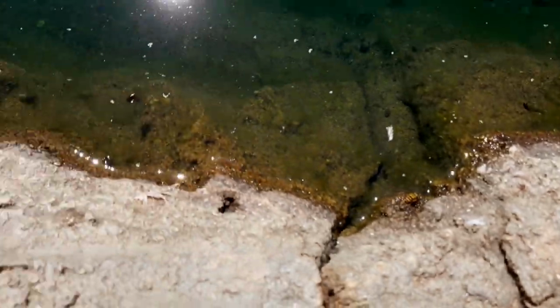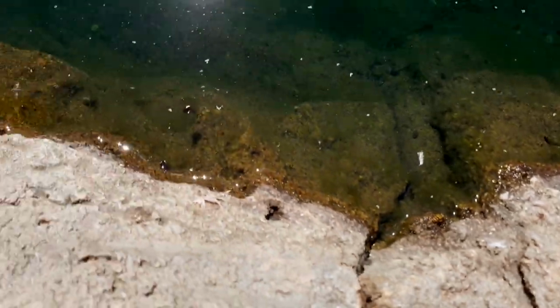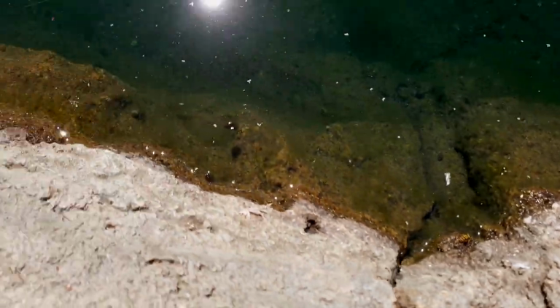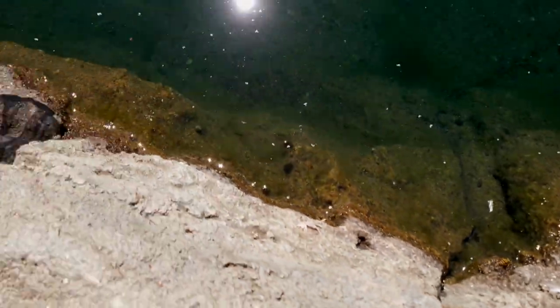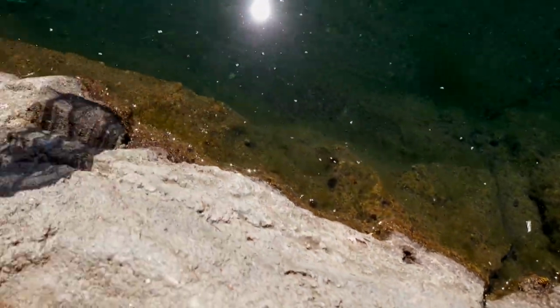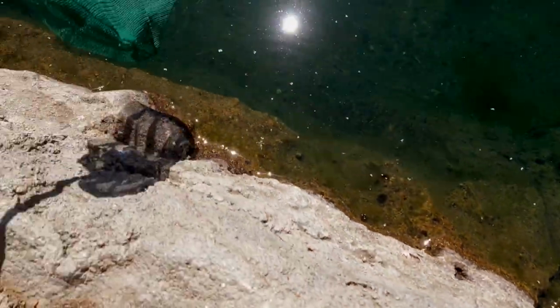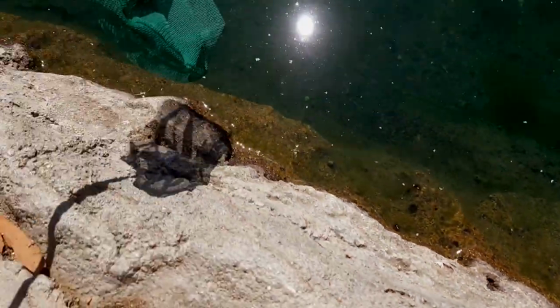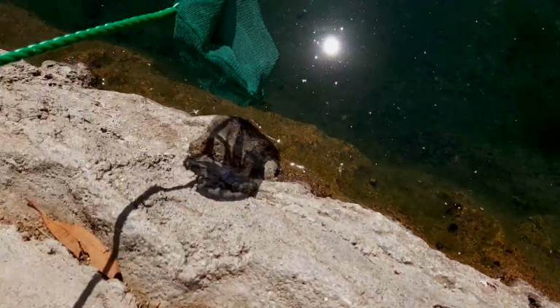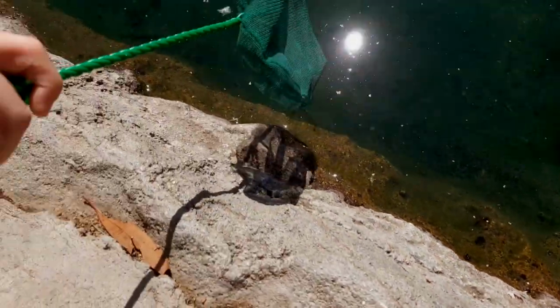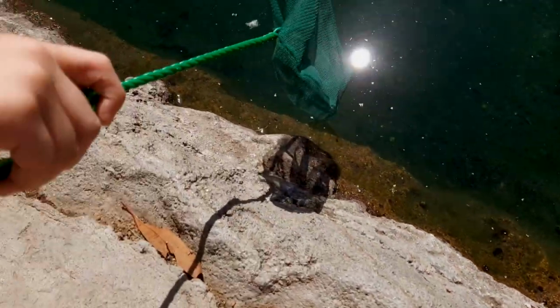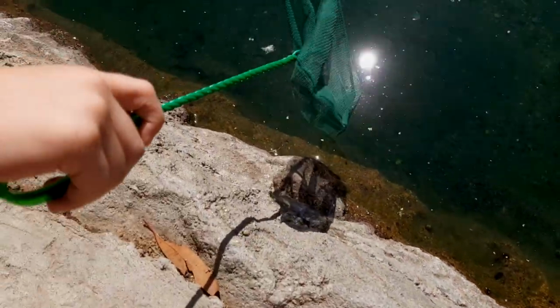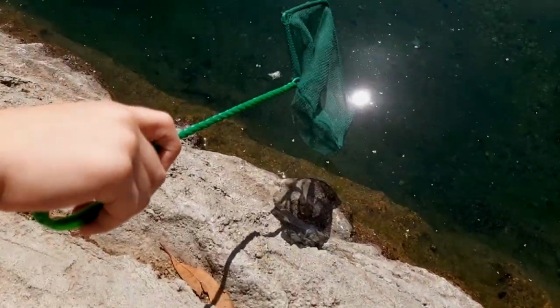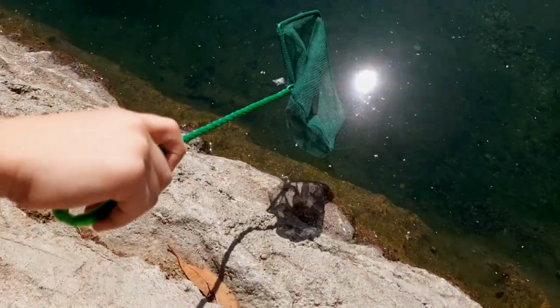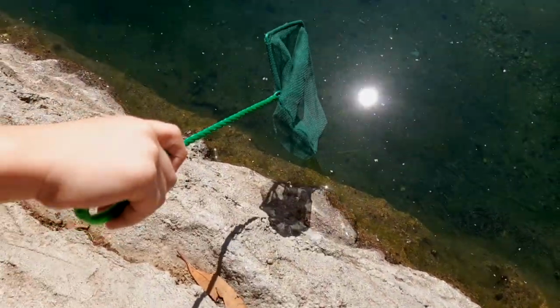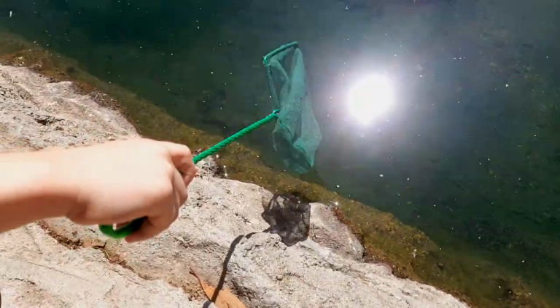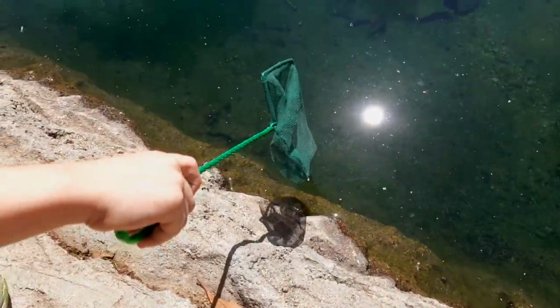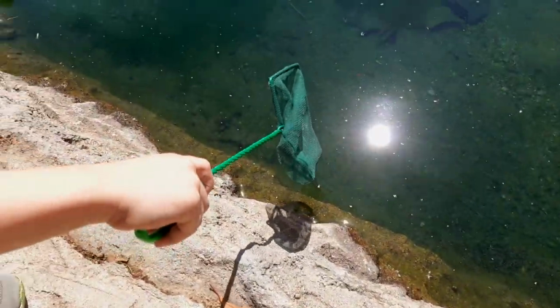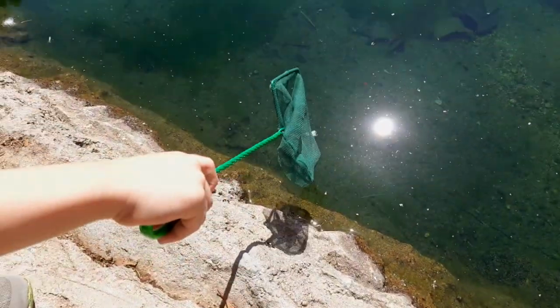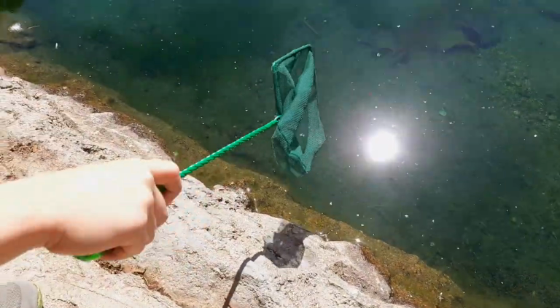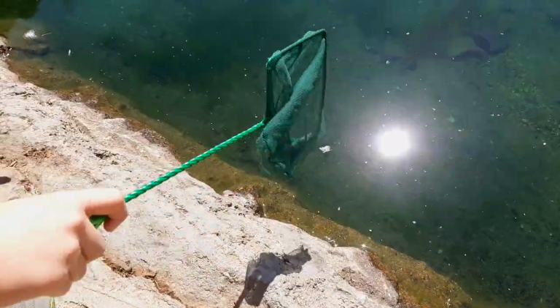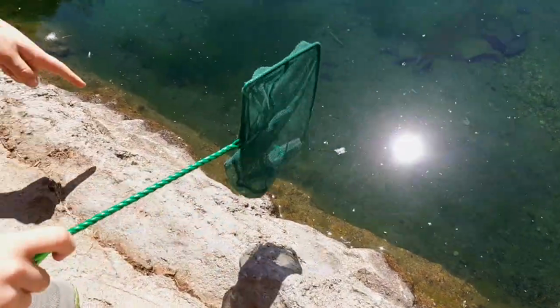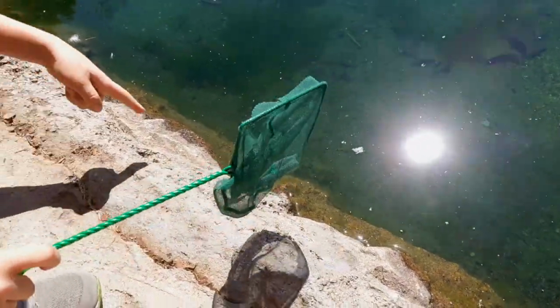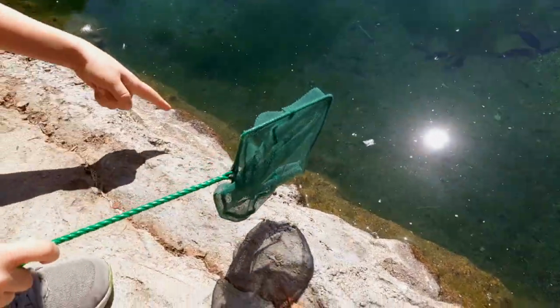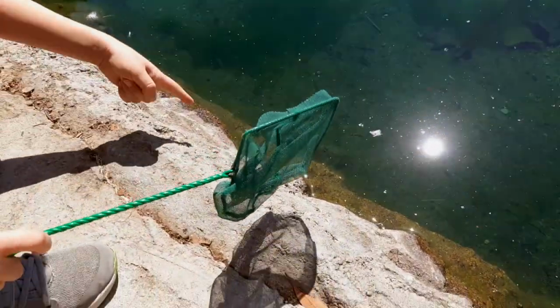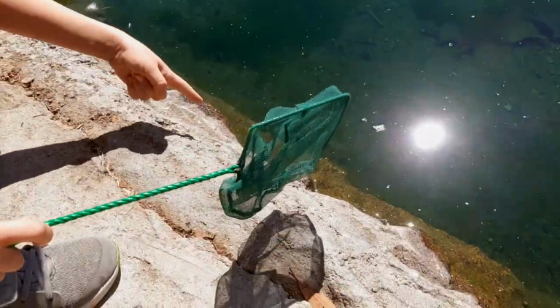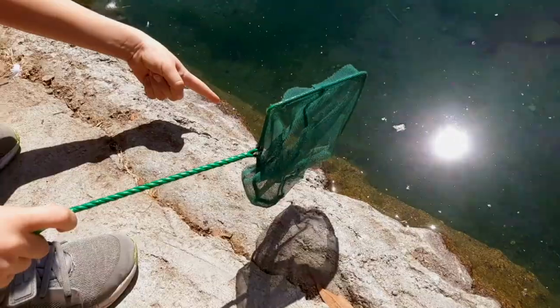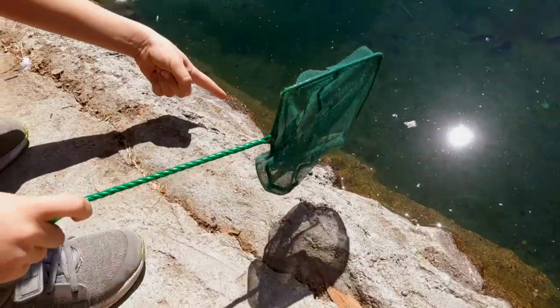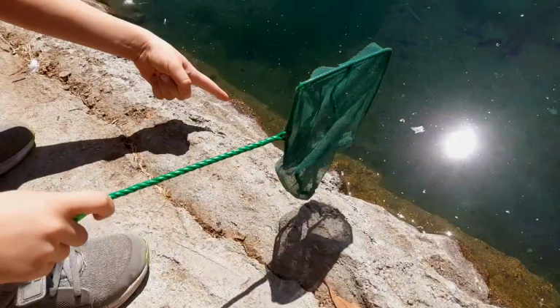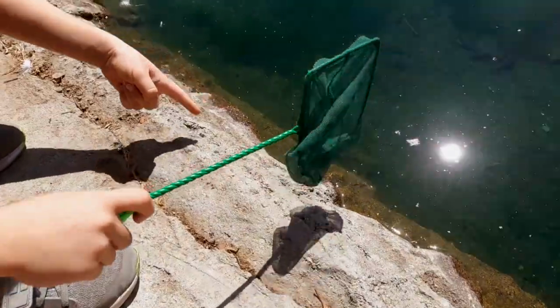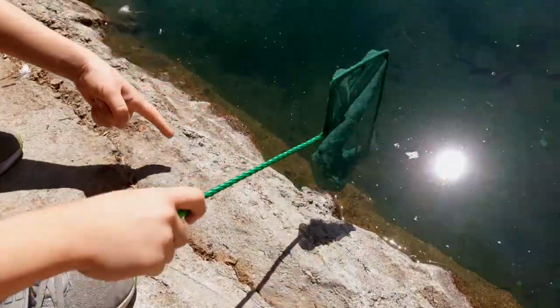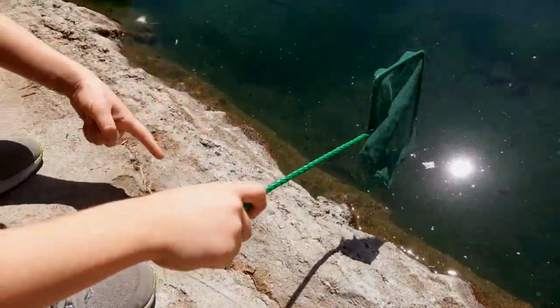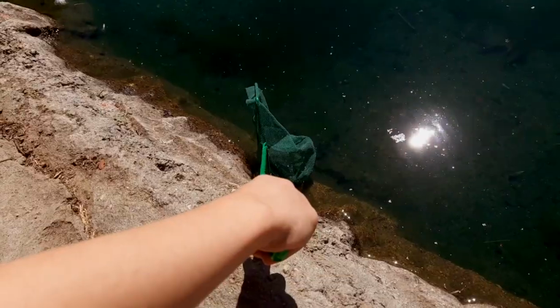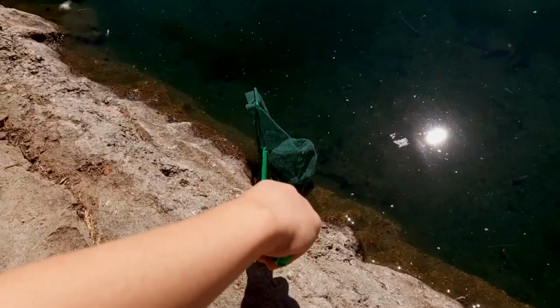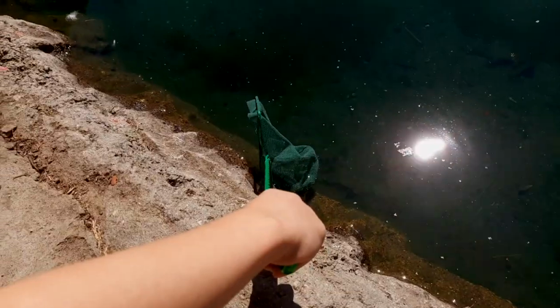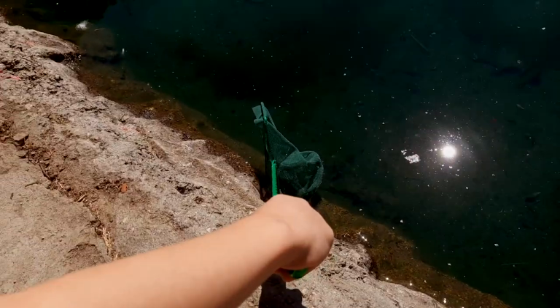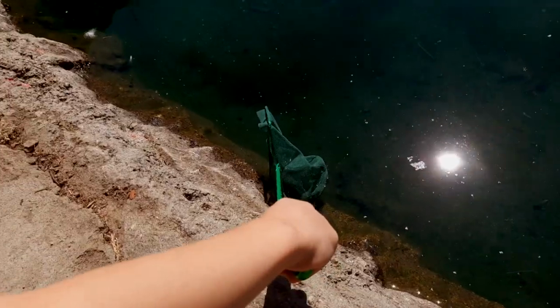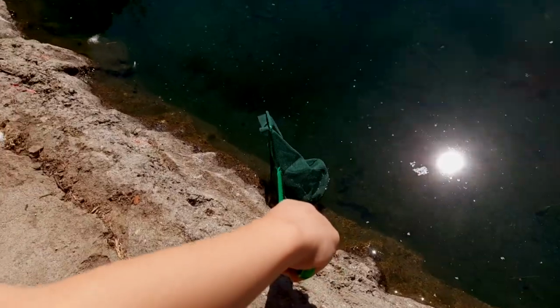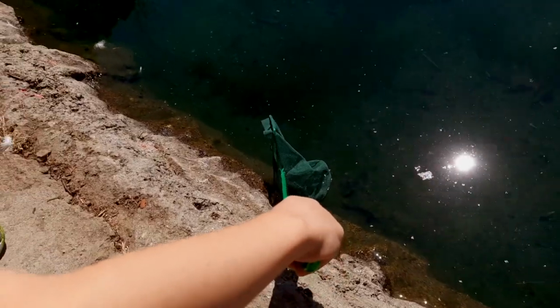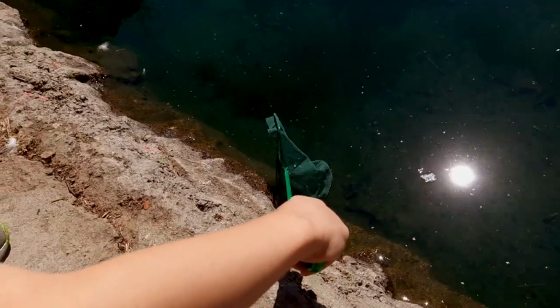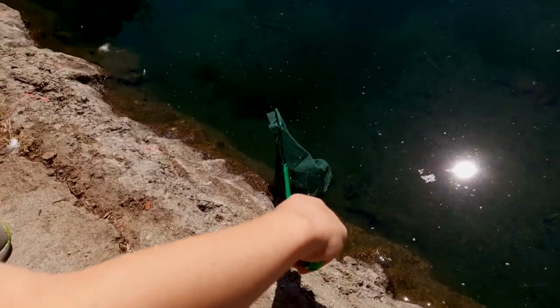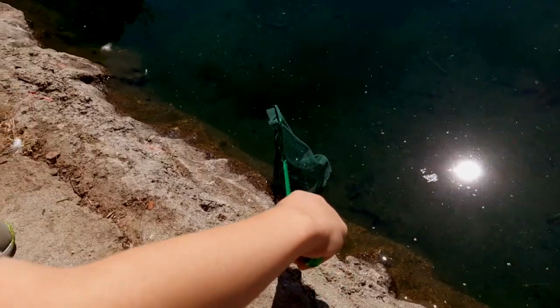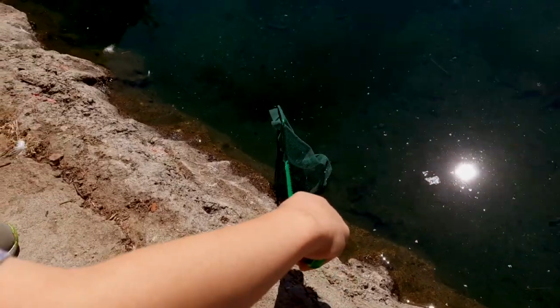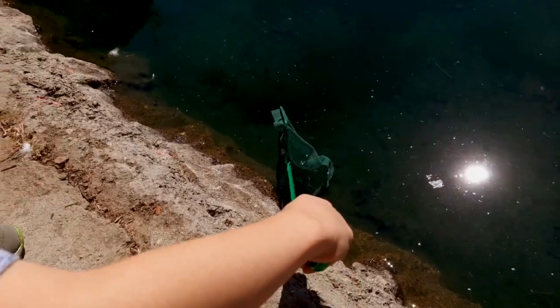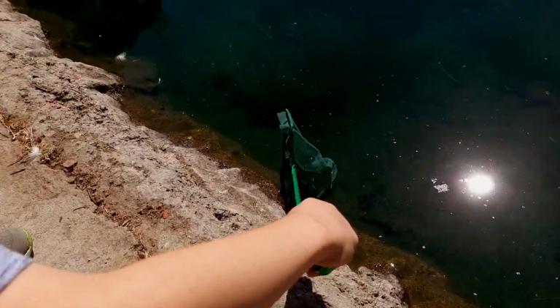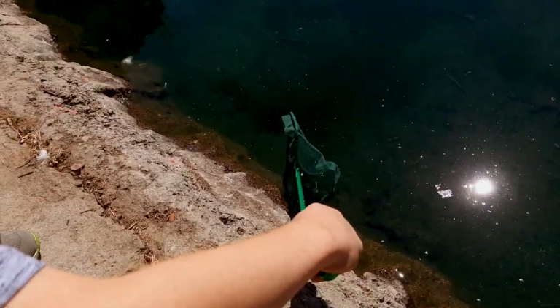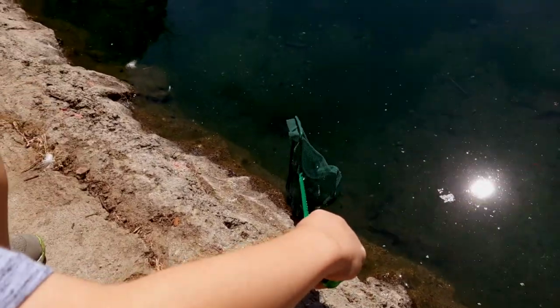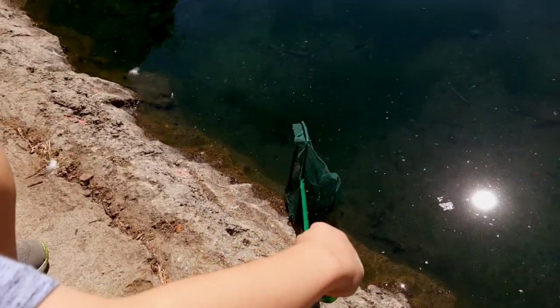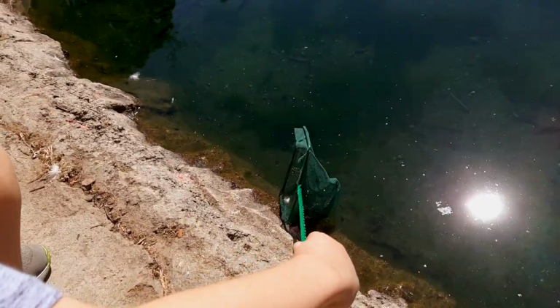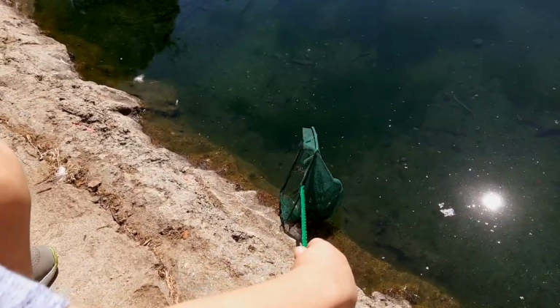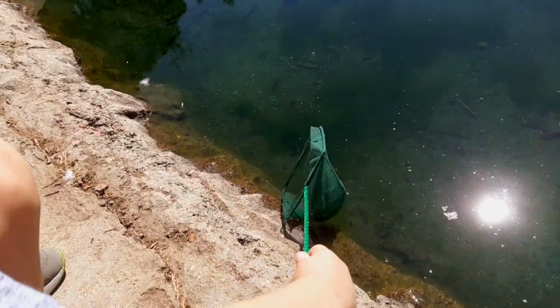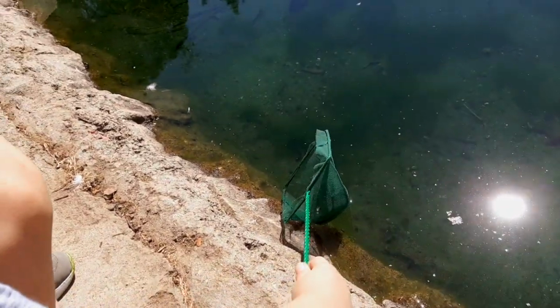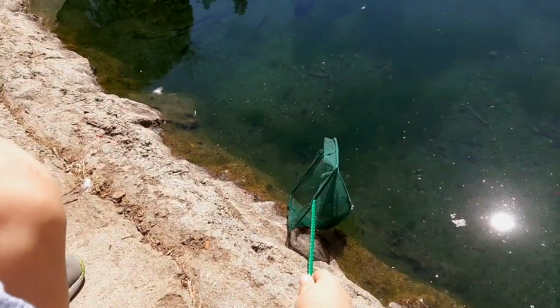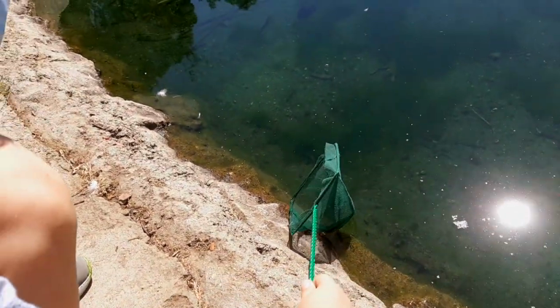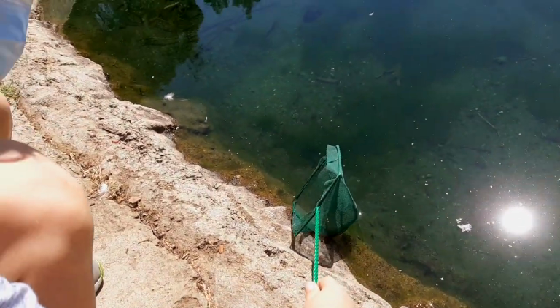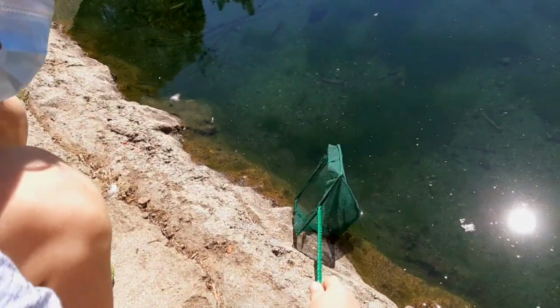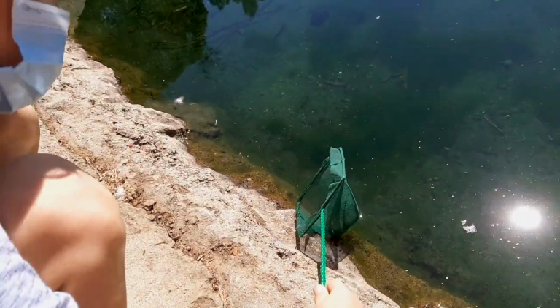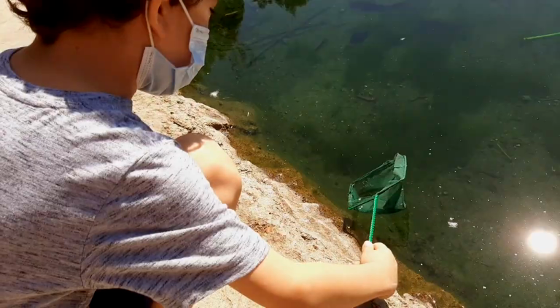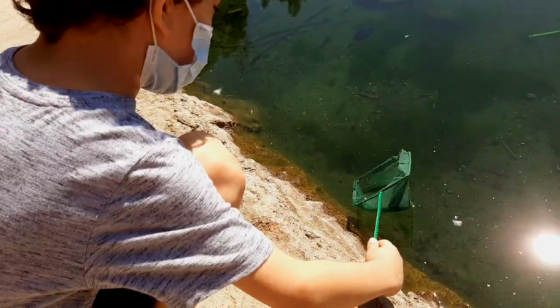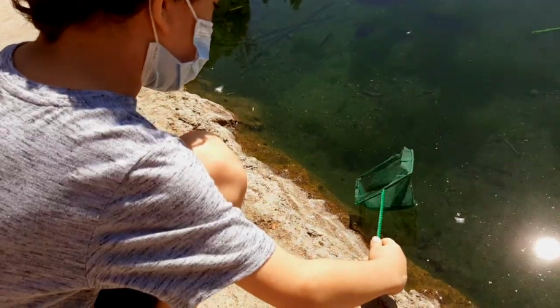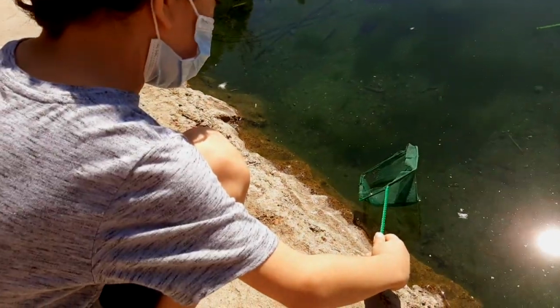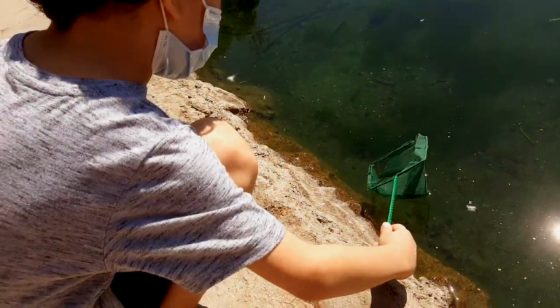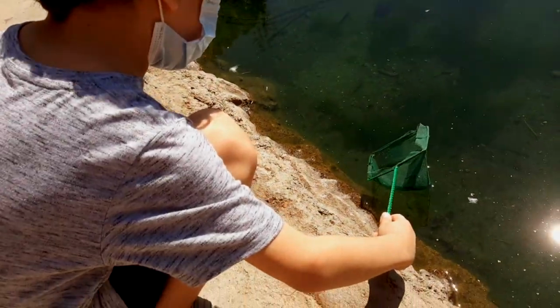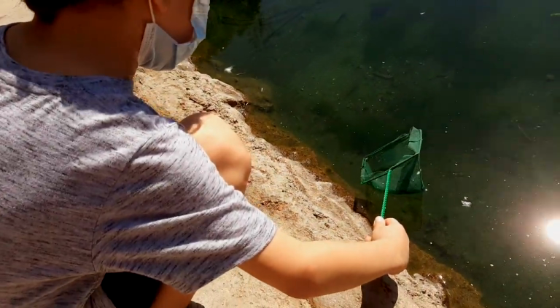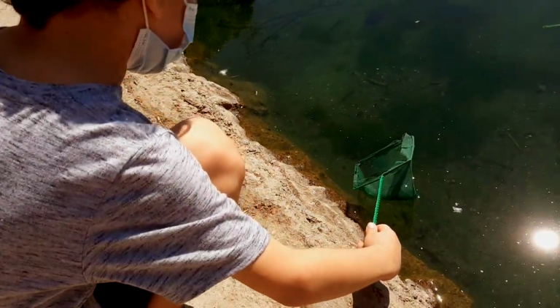Stop, stop — I see a baby fish, it's right there. Caught it, I caught a baby fish!